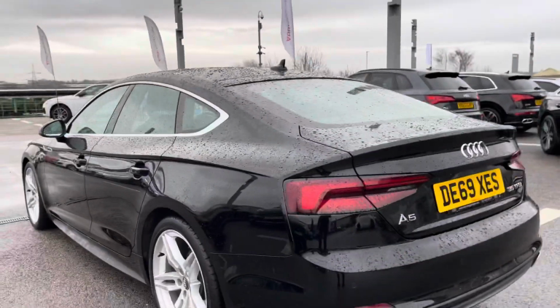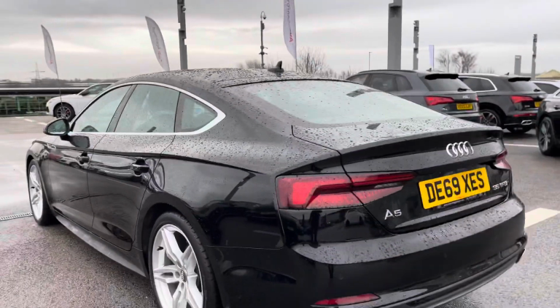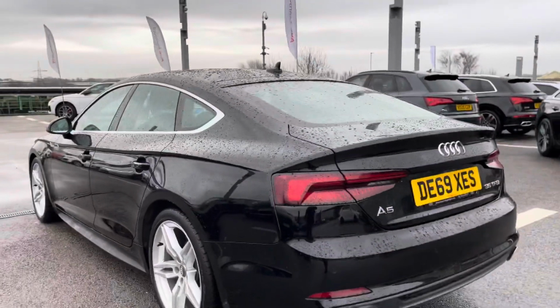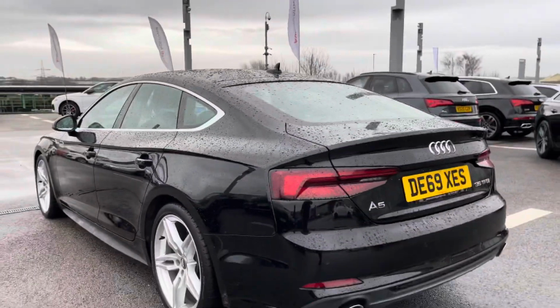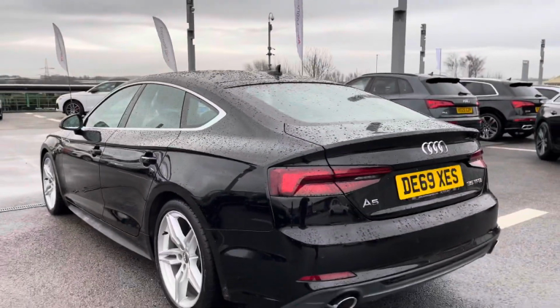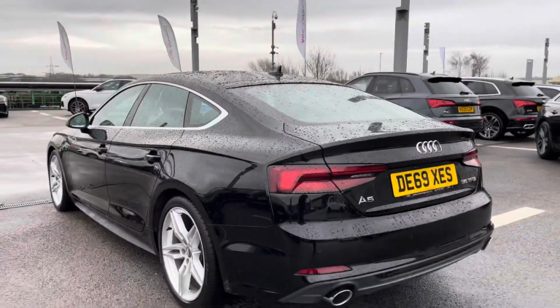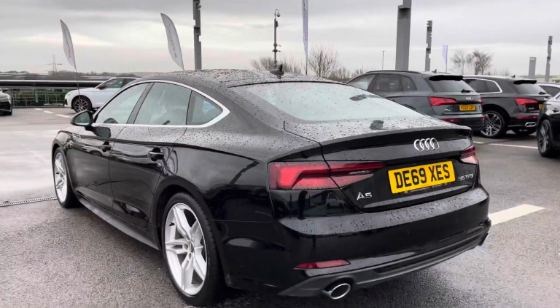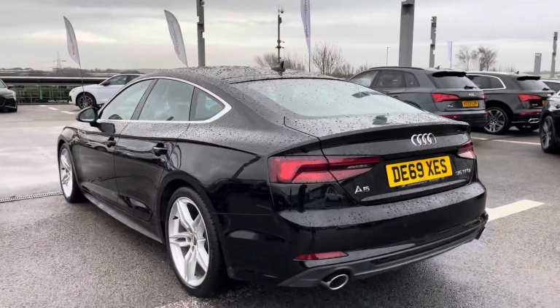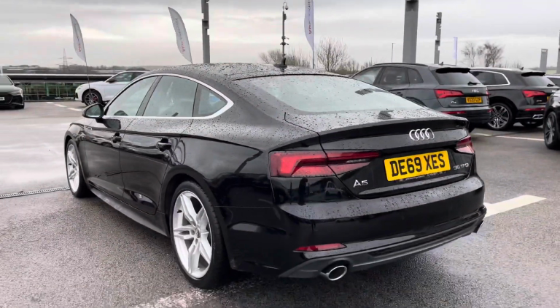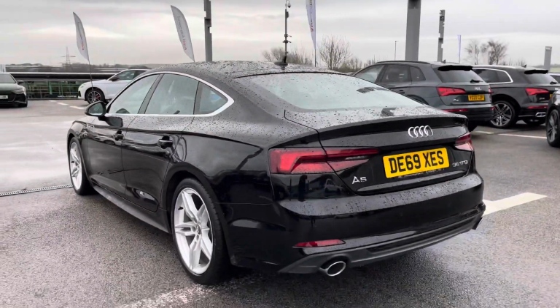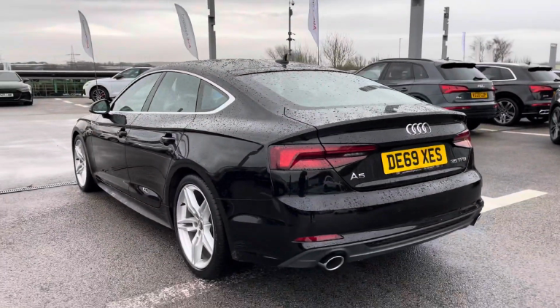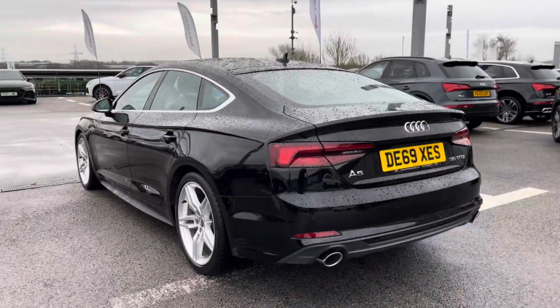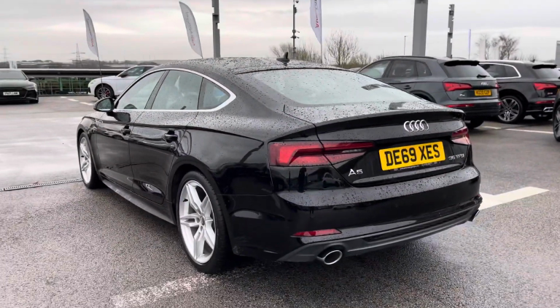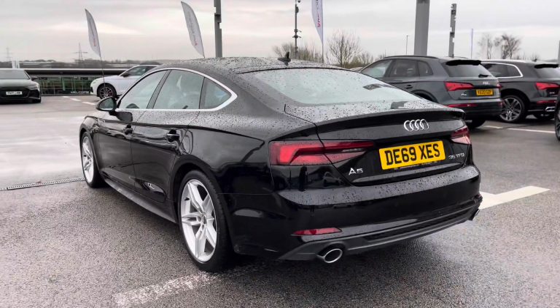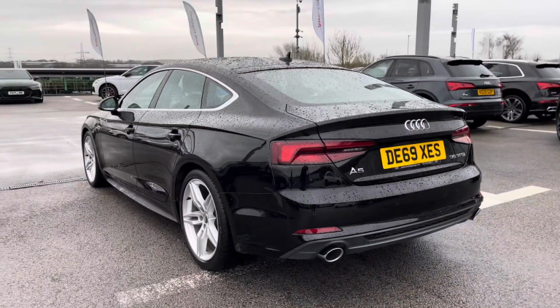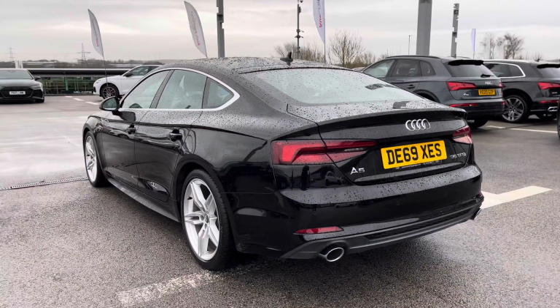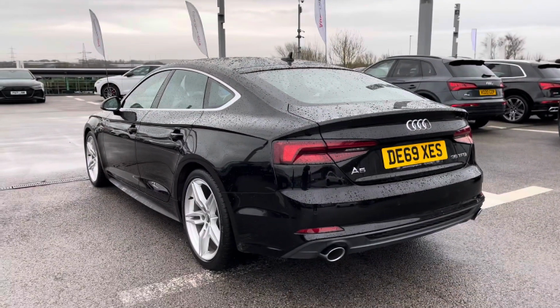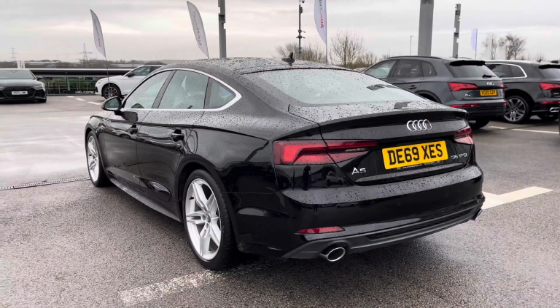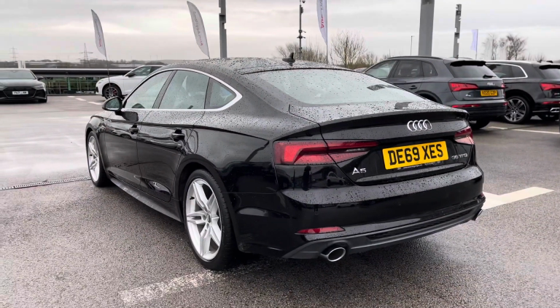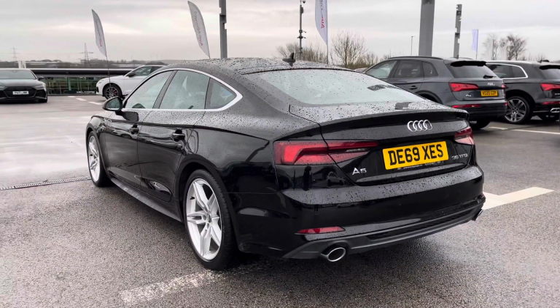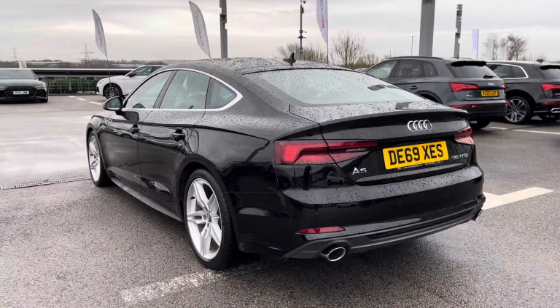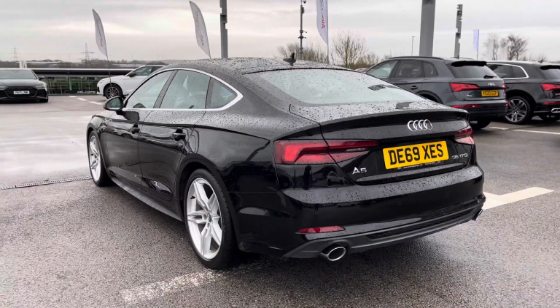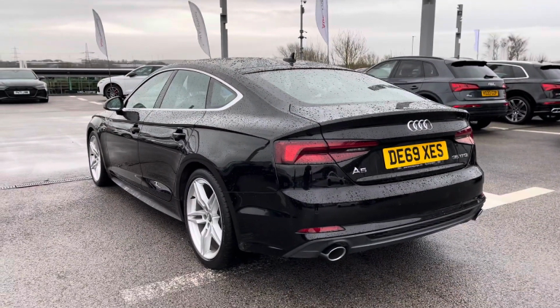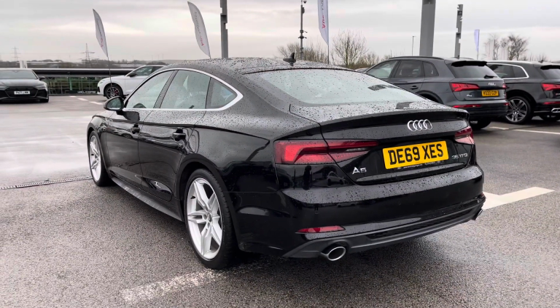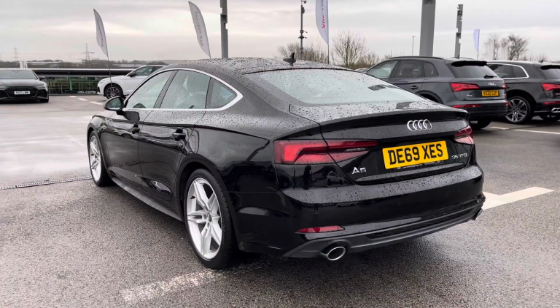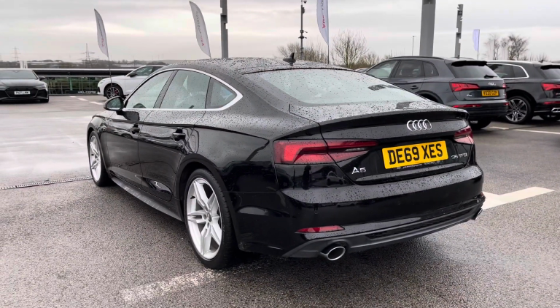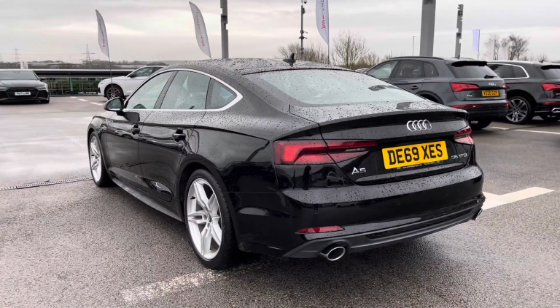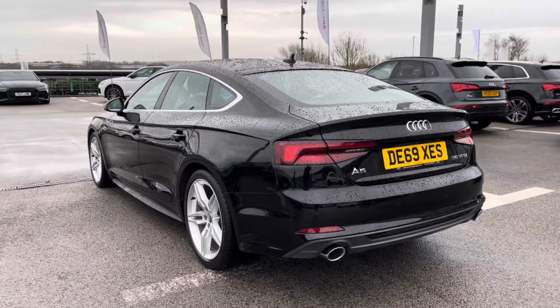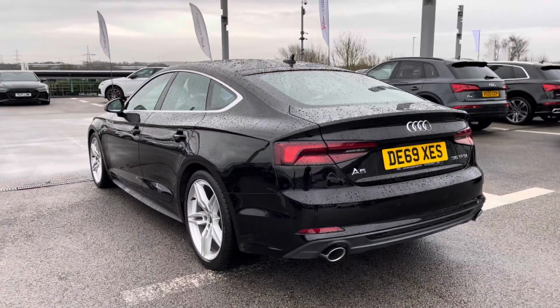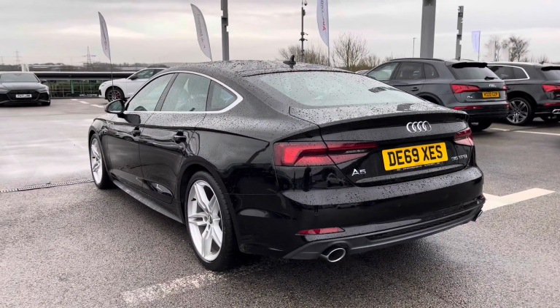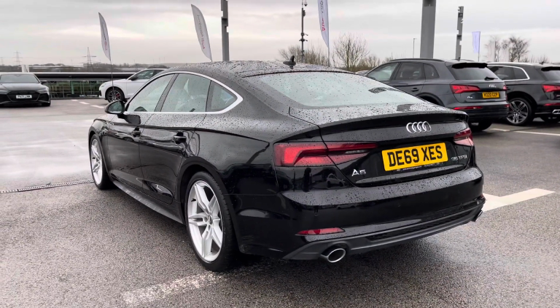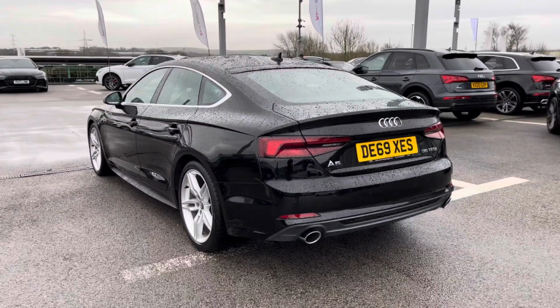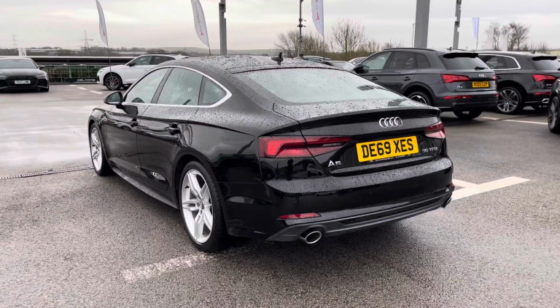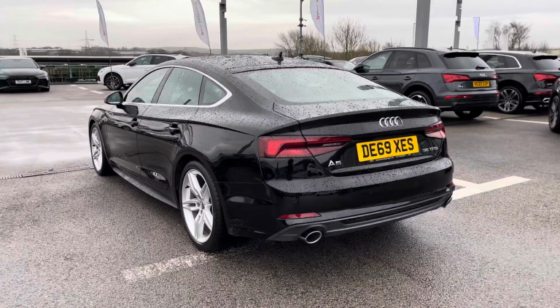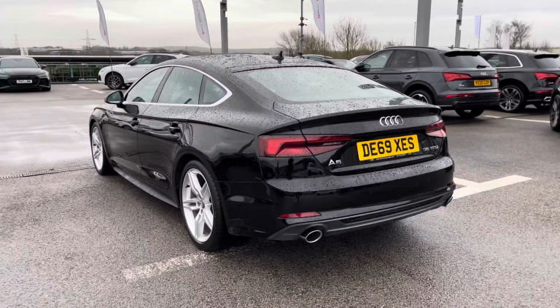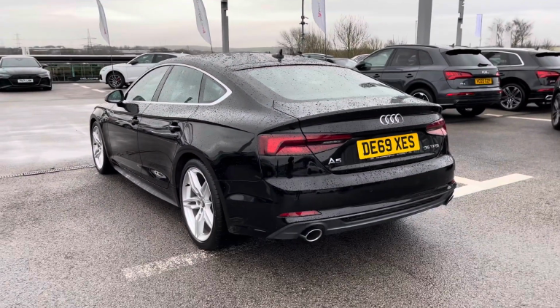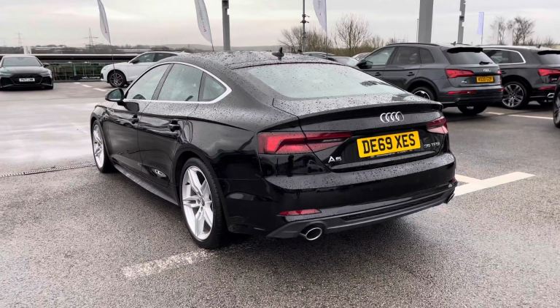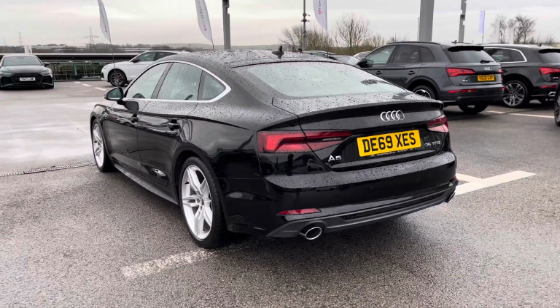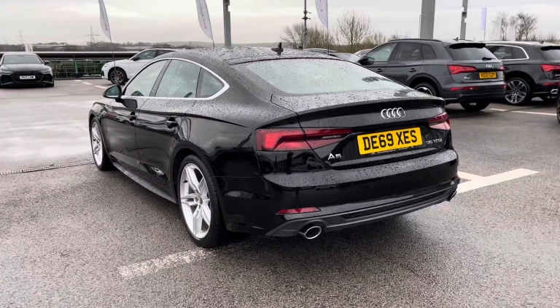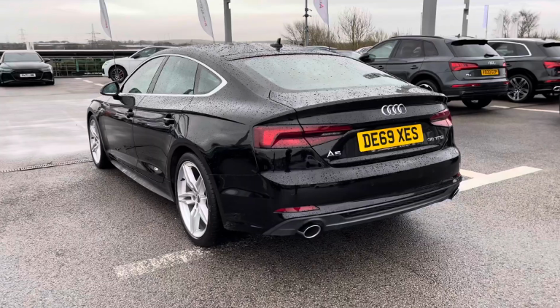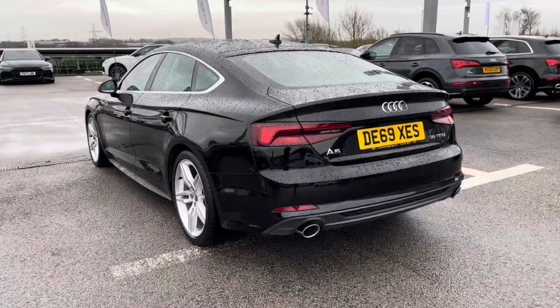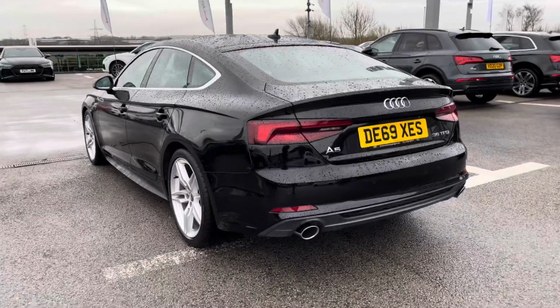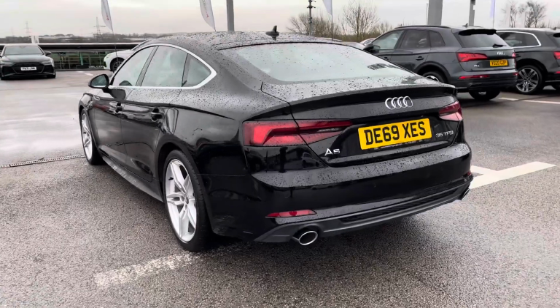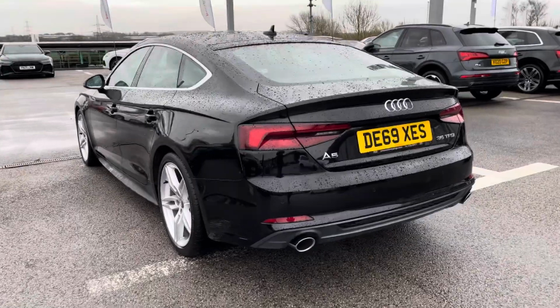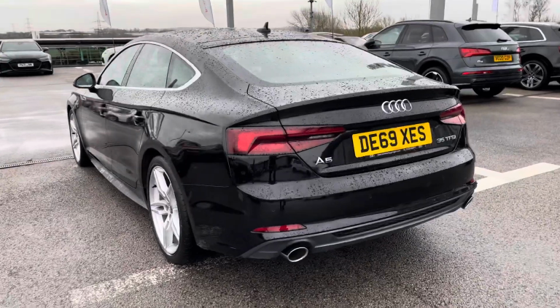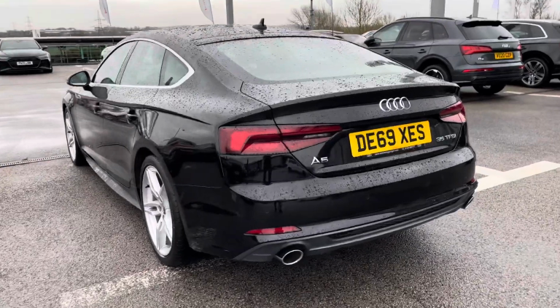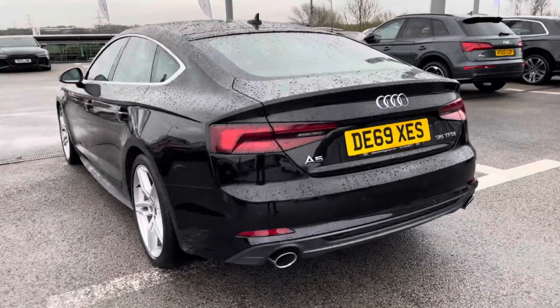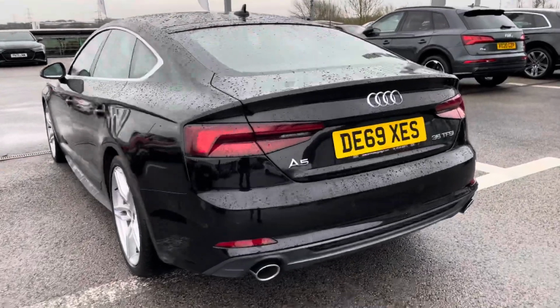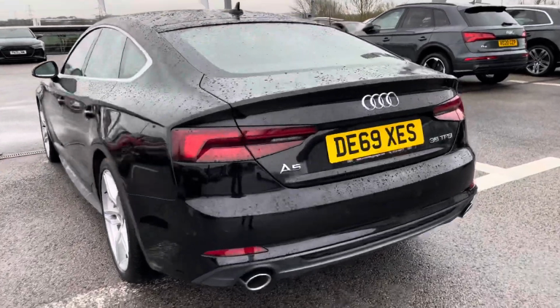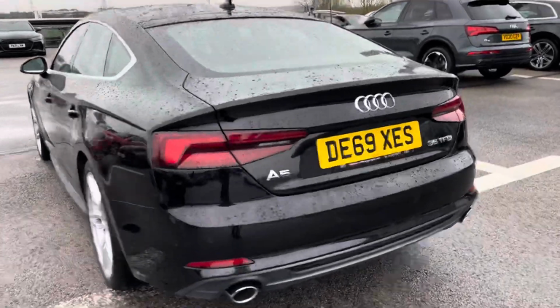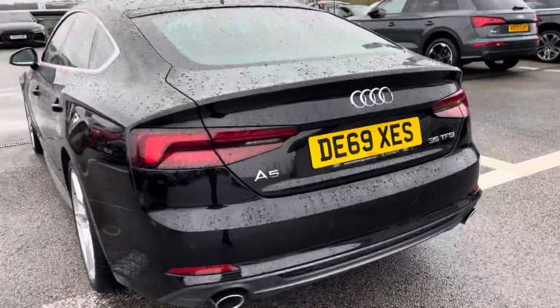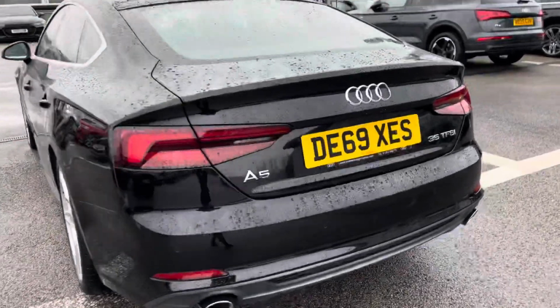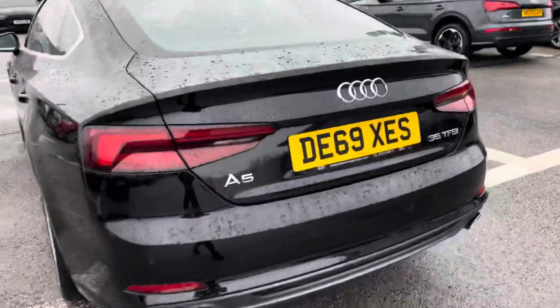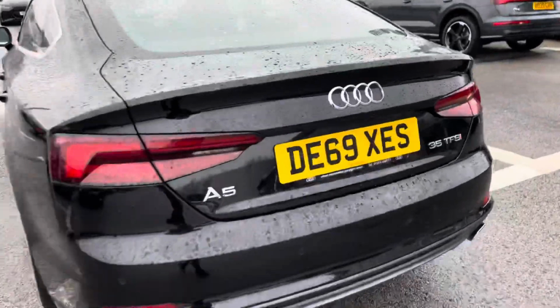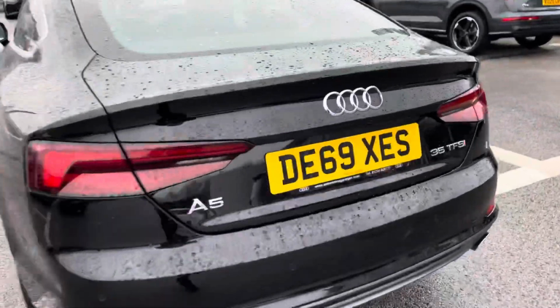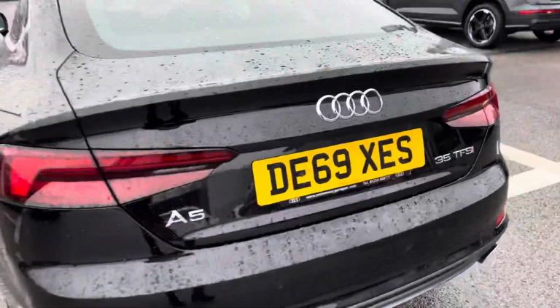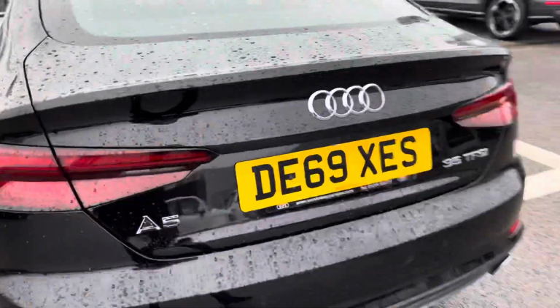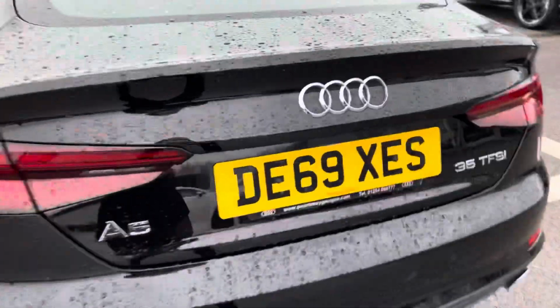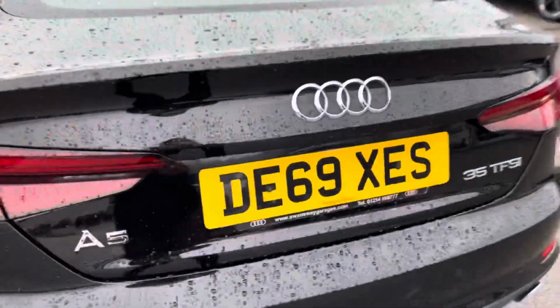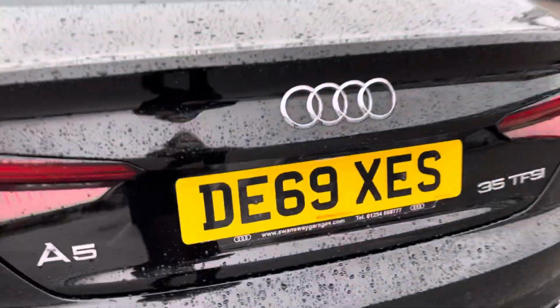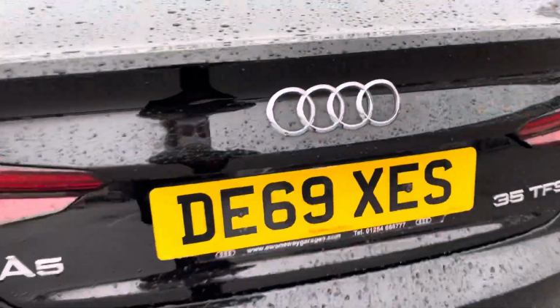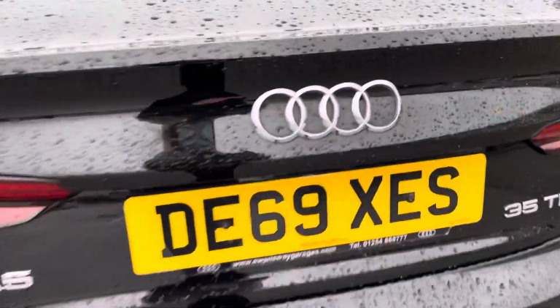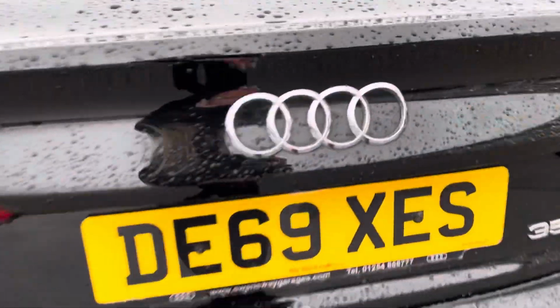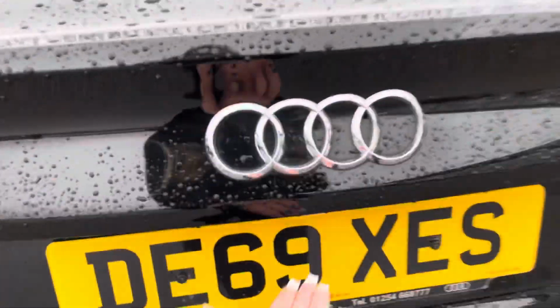Taking a look at the back of the car, we have the really nice dual tailpipes in chrome, really giving this A5 a sports finish.